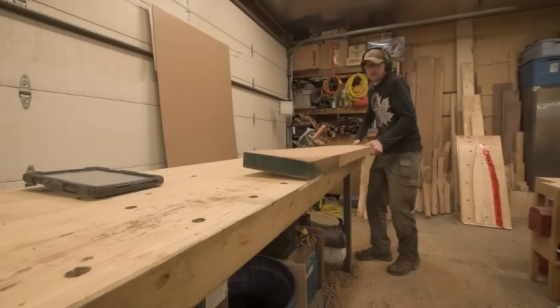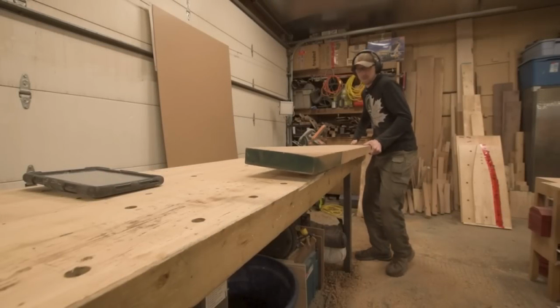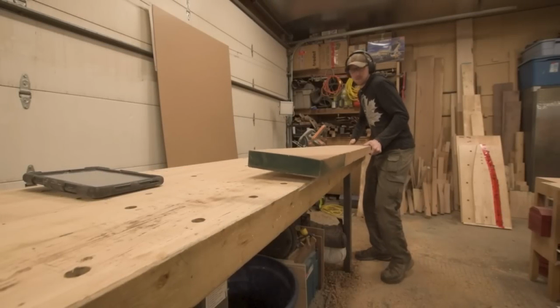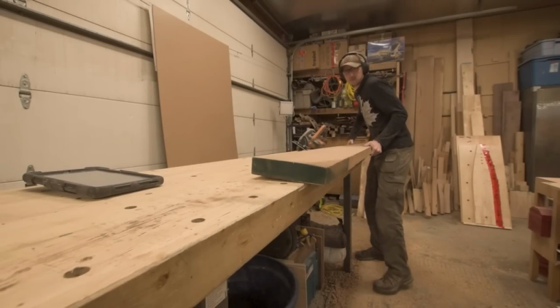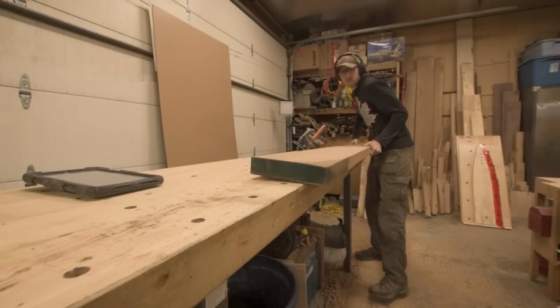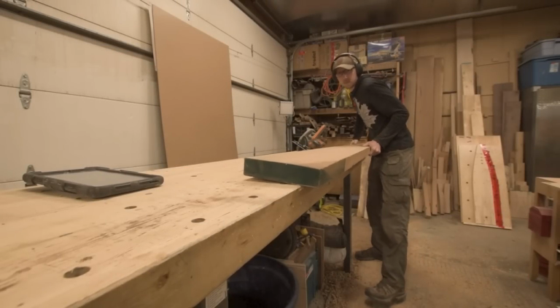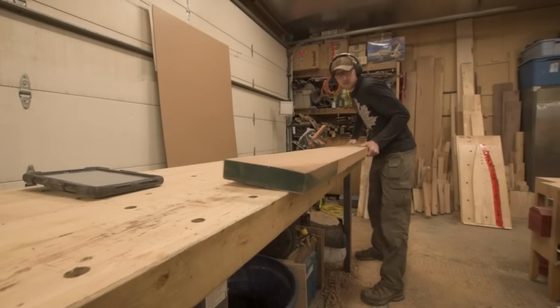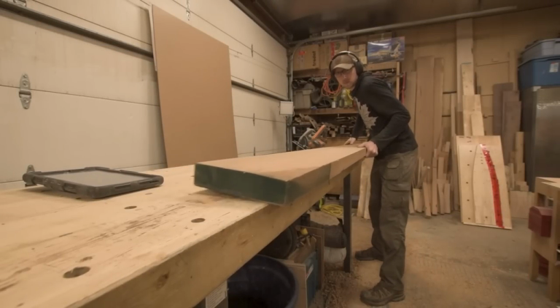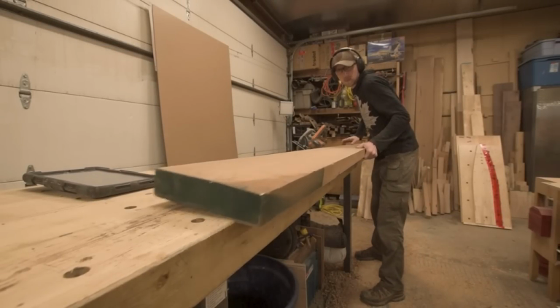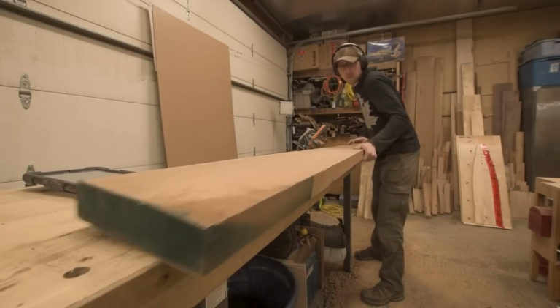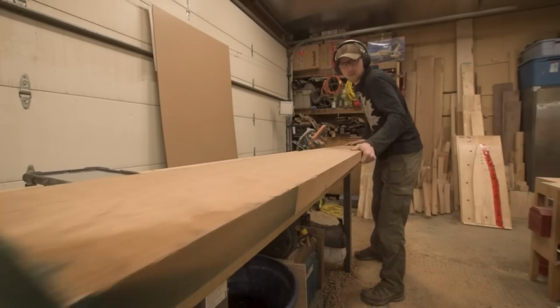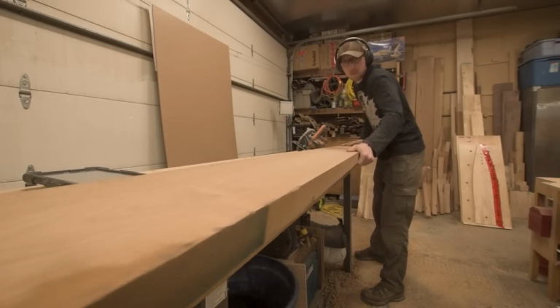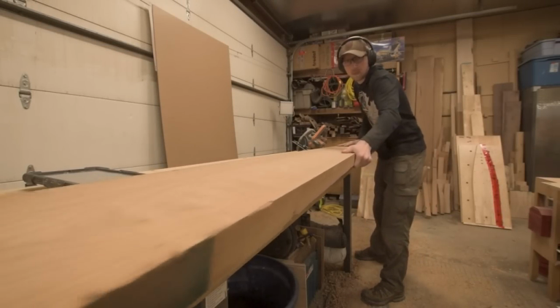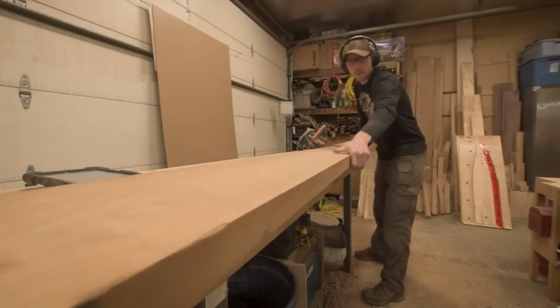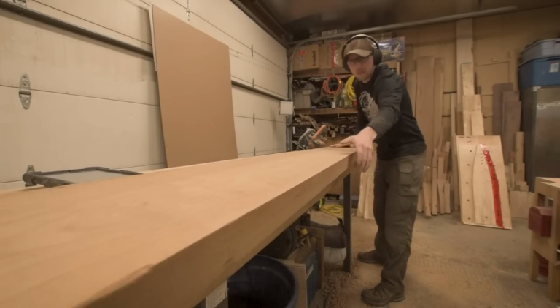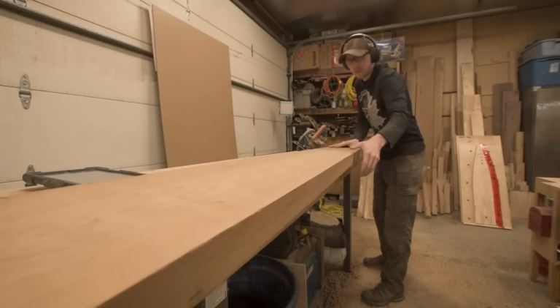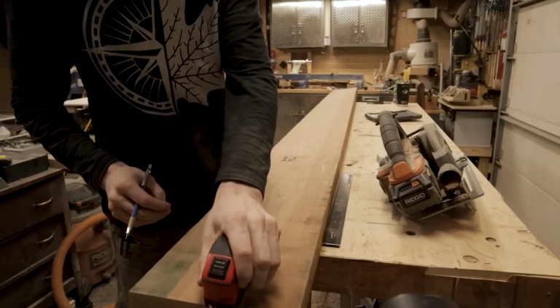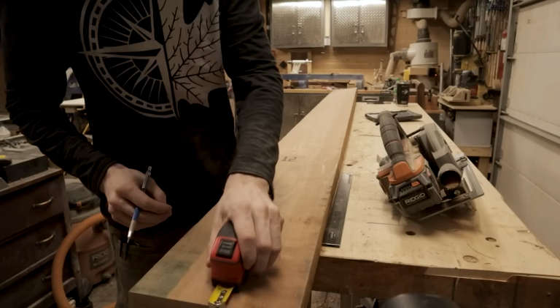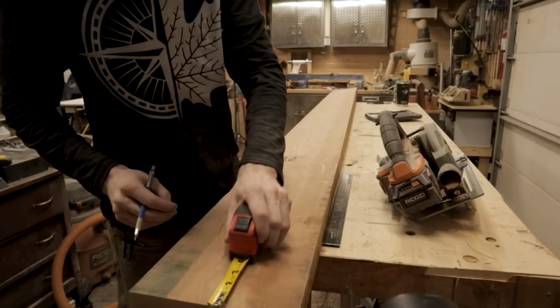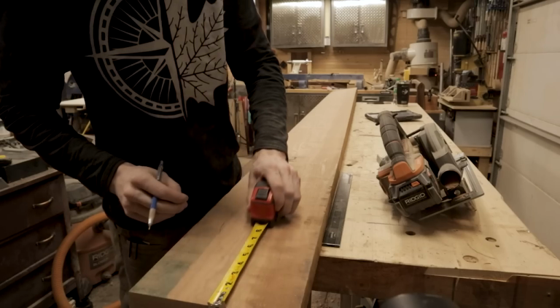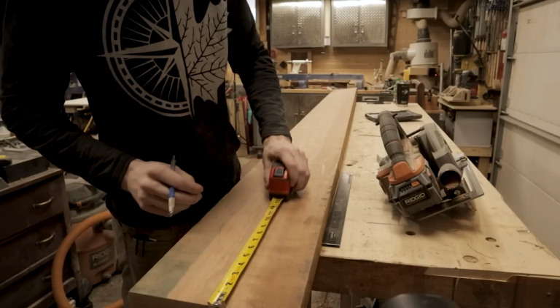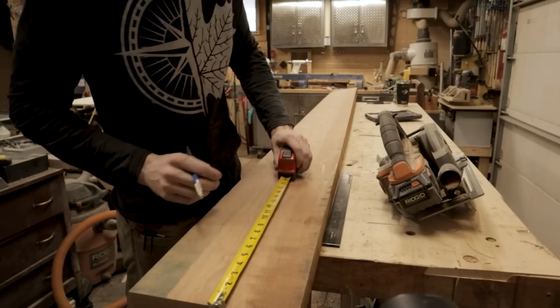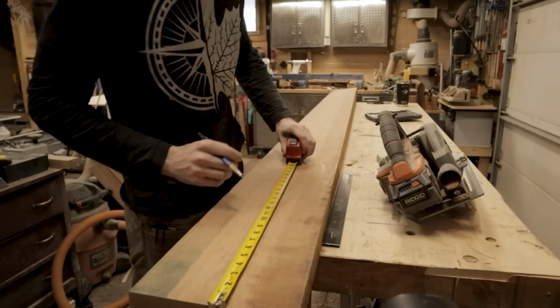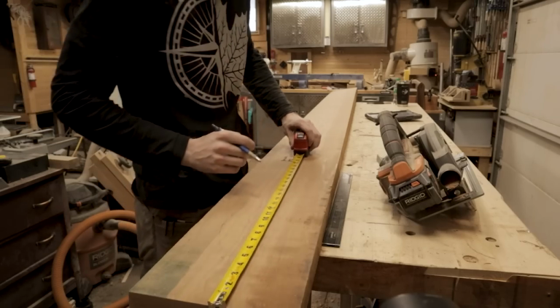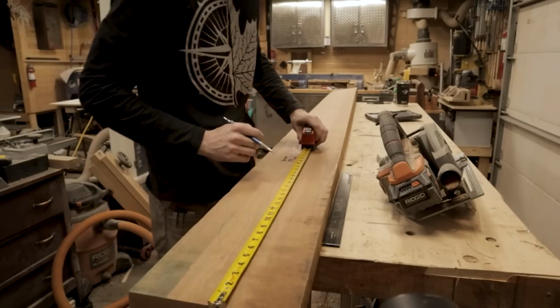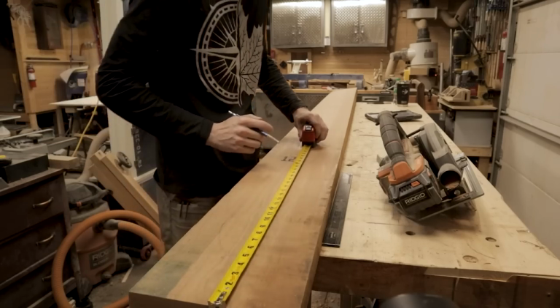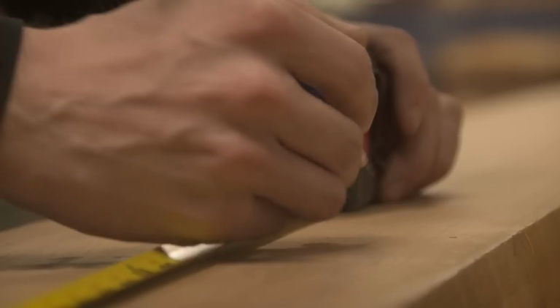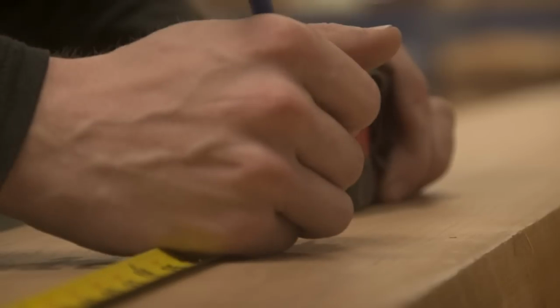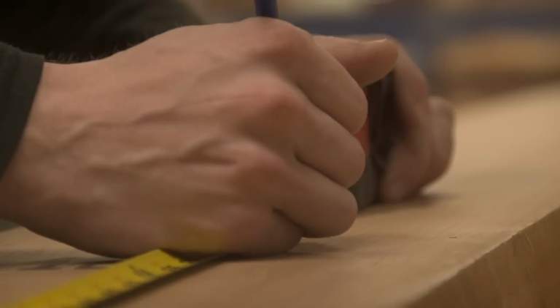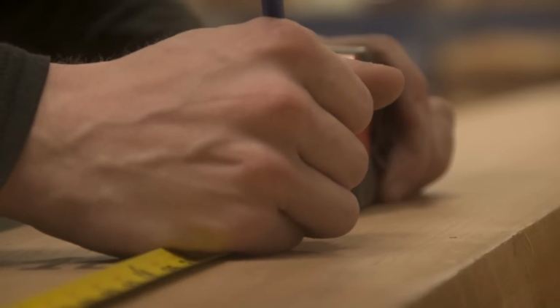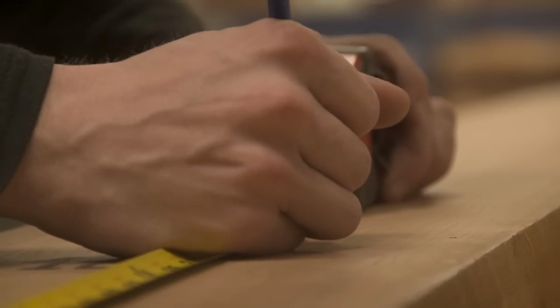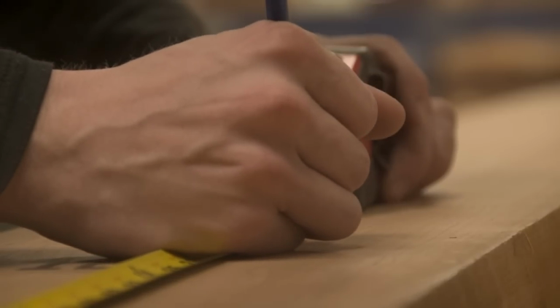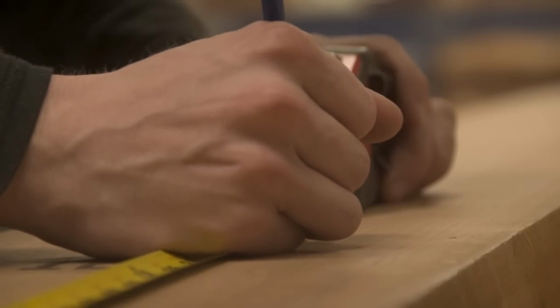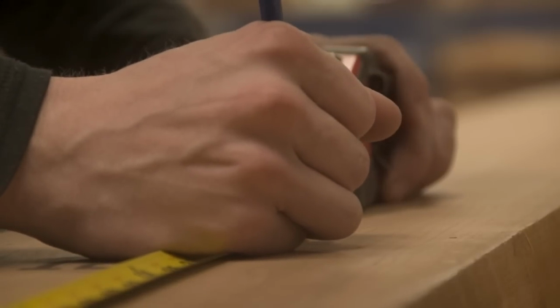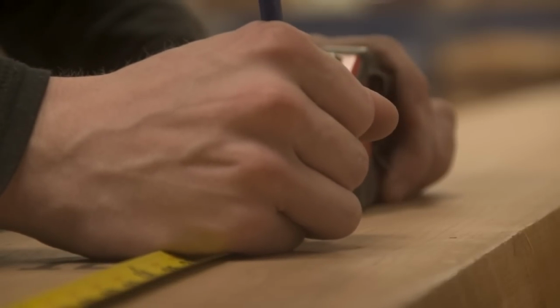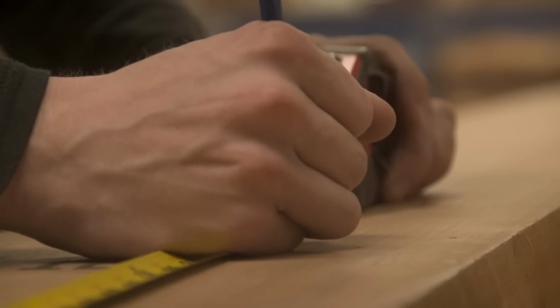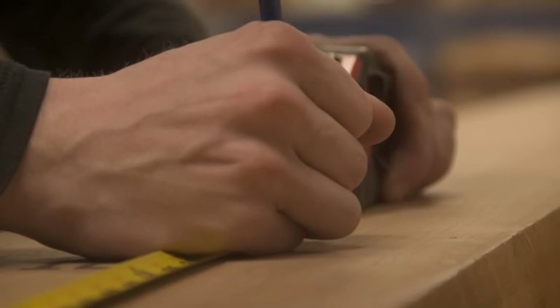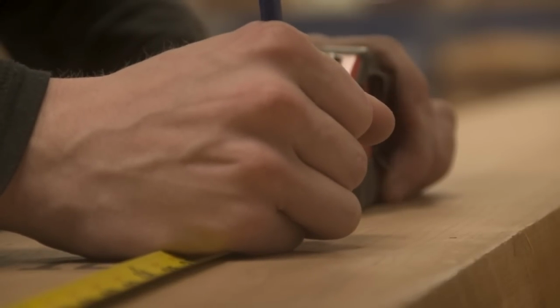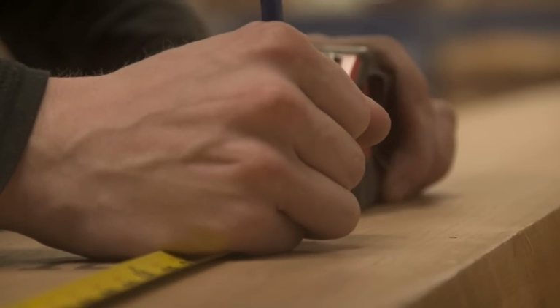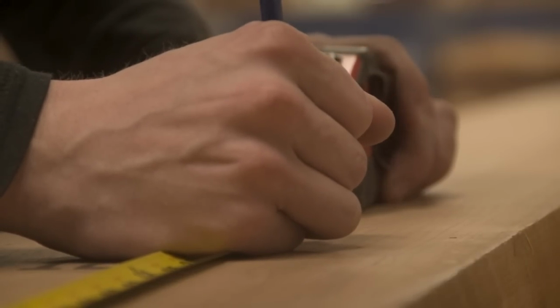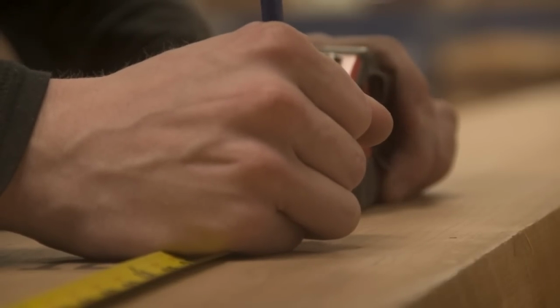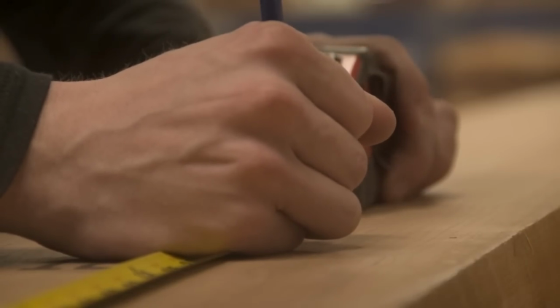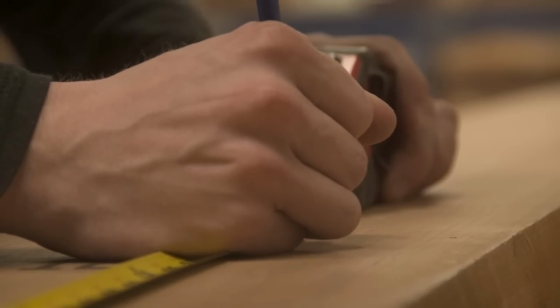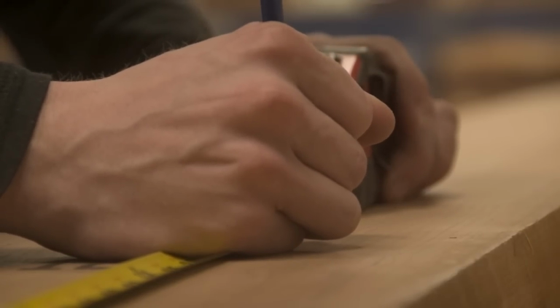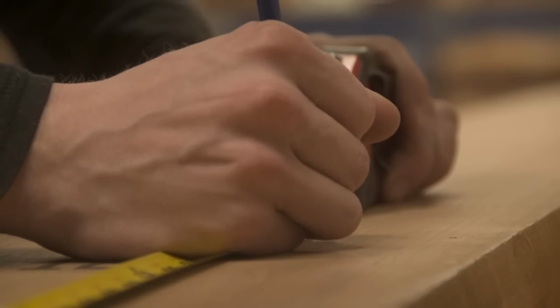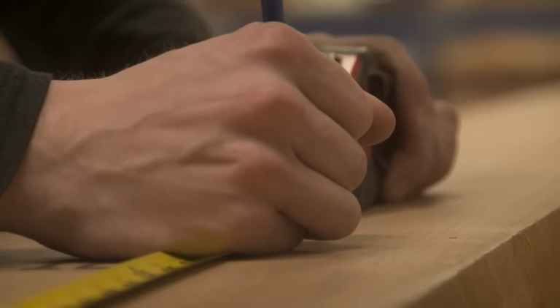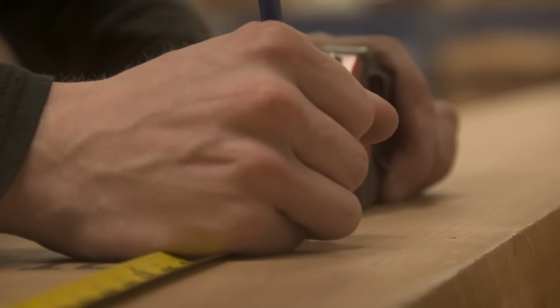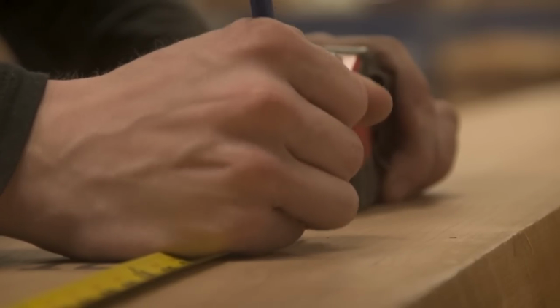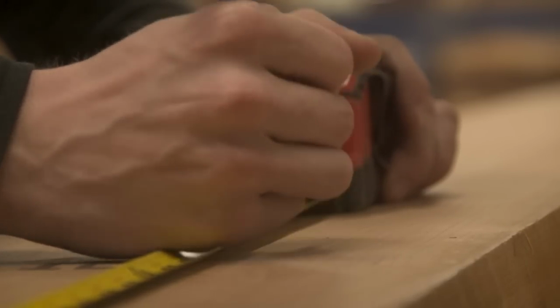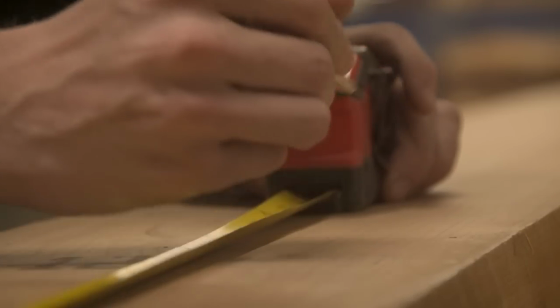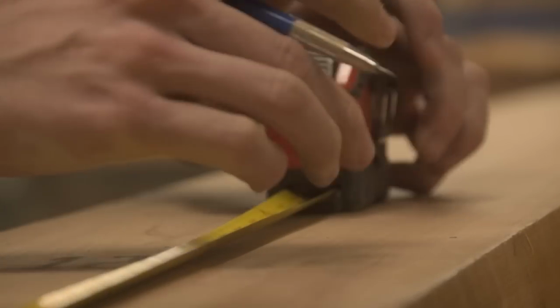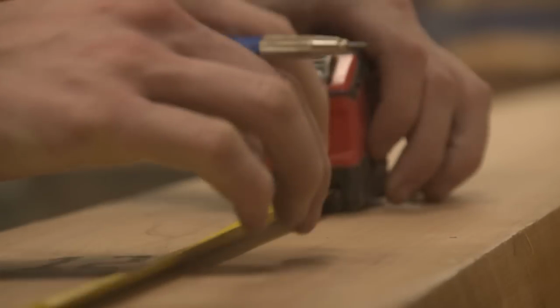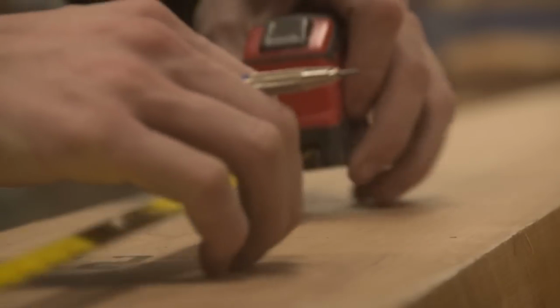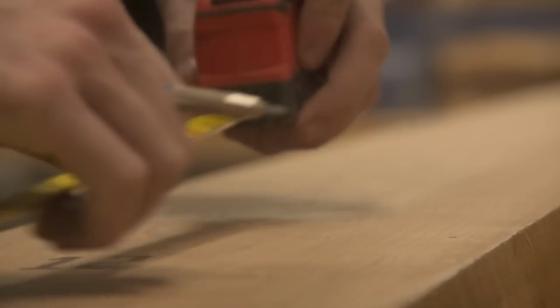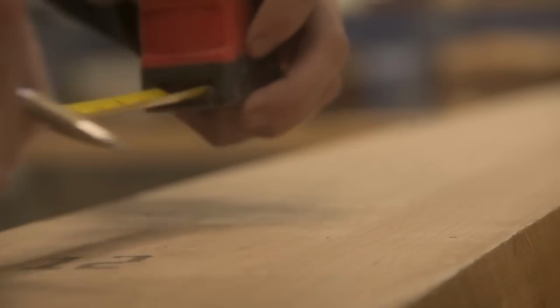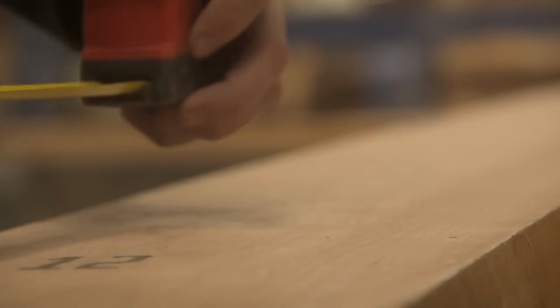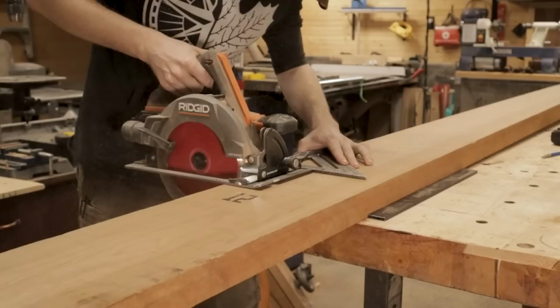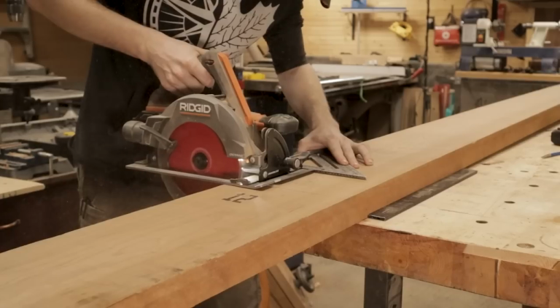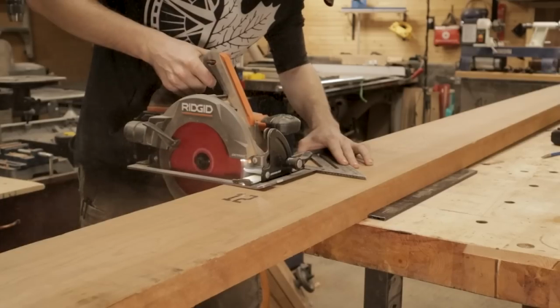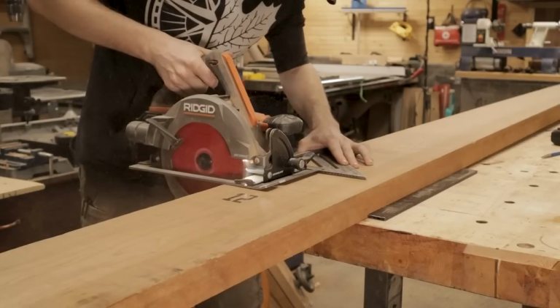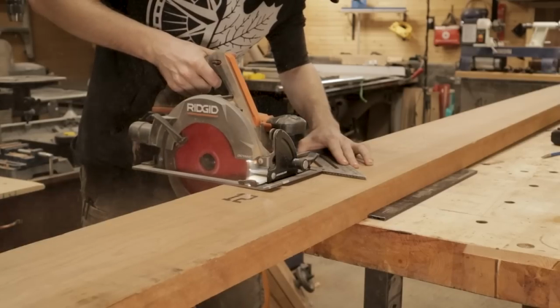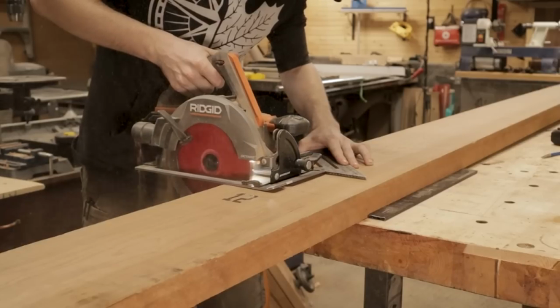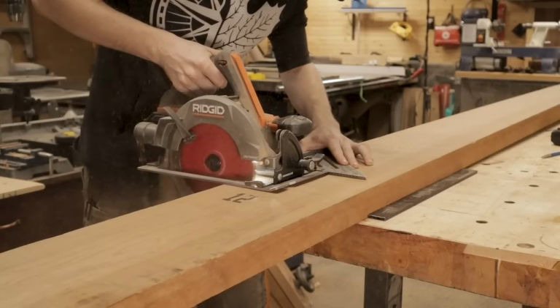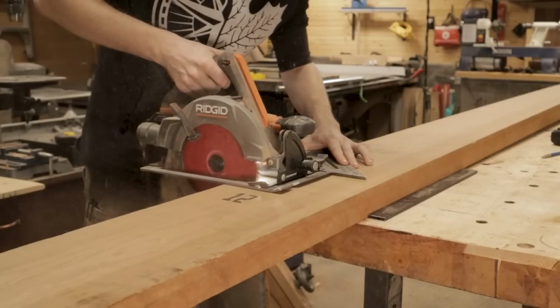Alright guys, welcome back to another video. In this one we're going to be building a fairly simple nightstand with a few key design characteristics.